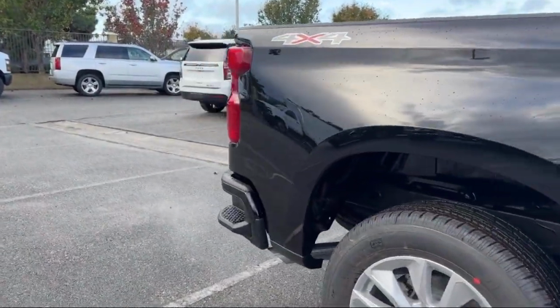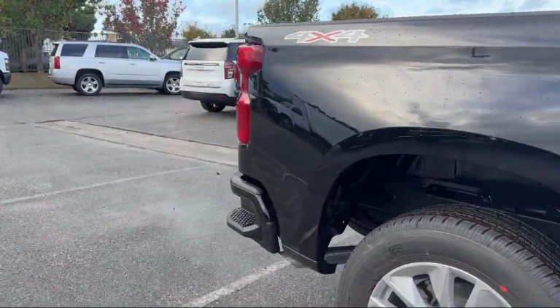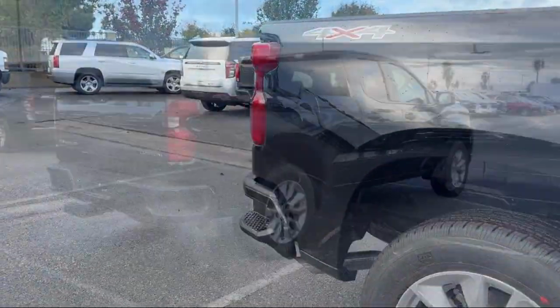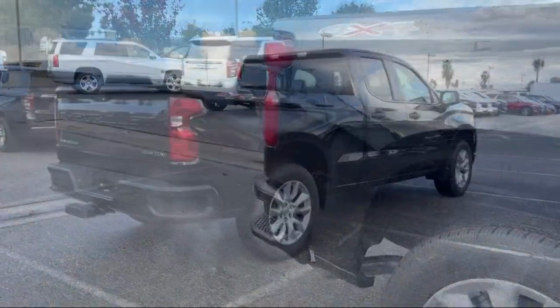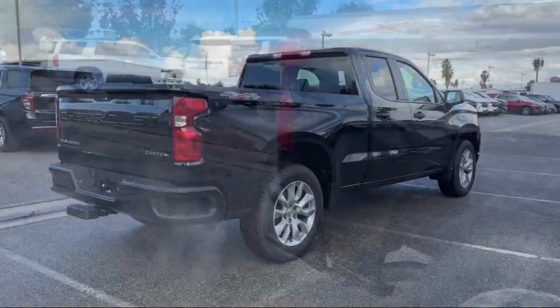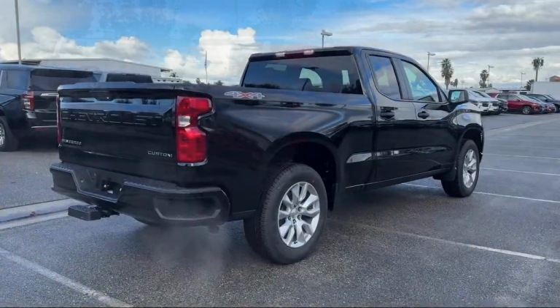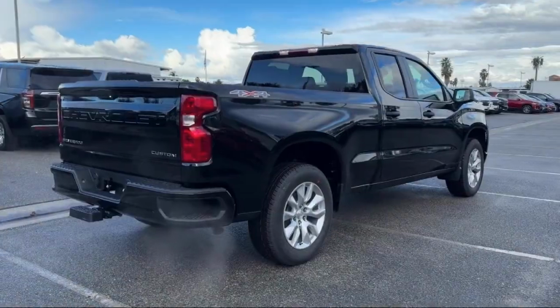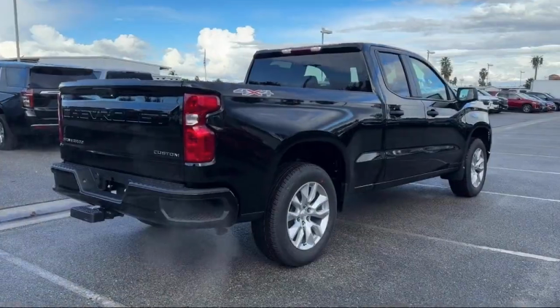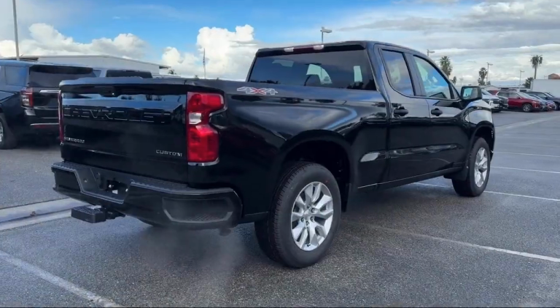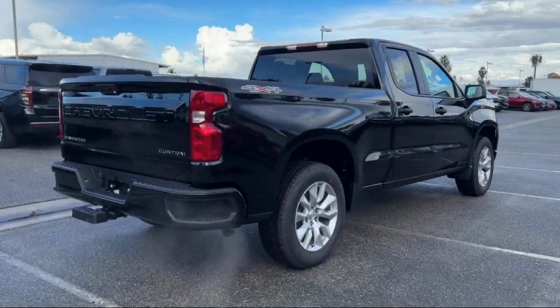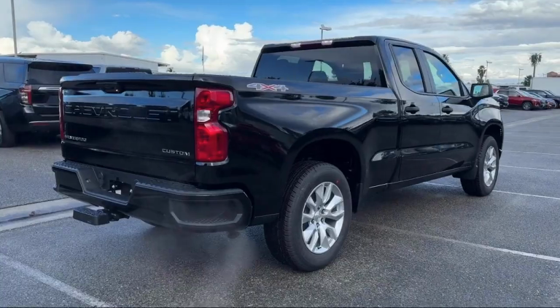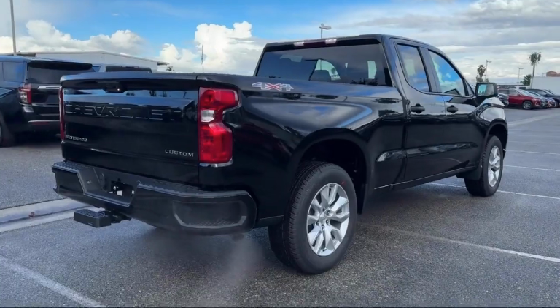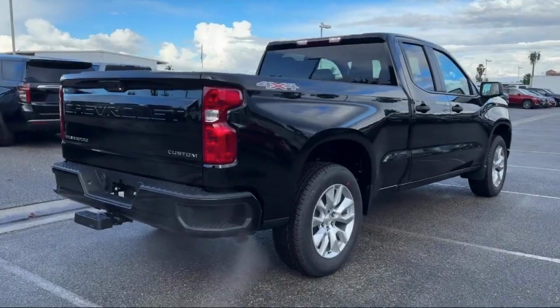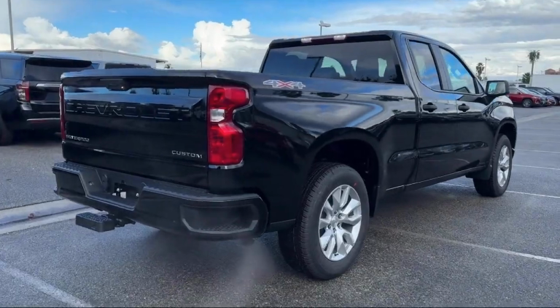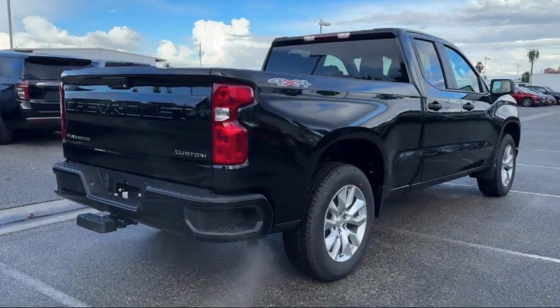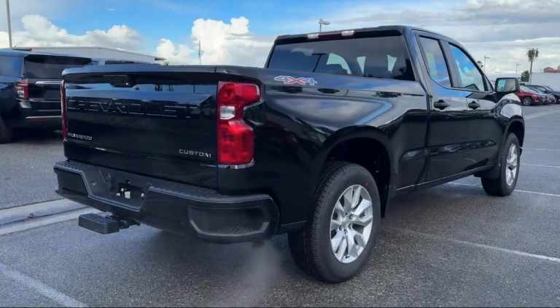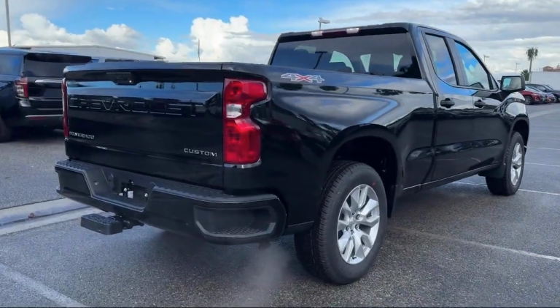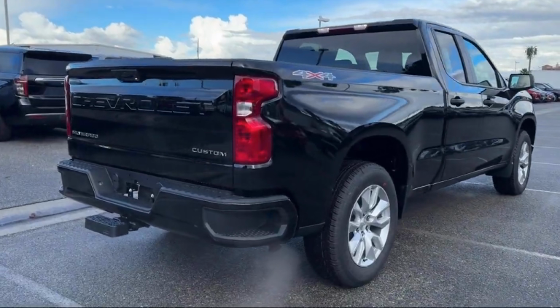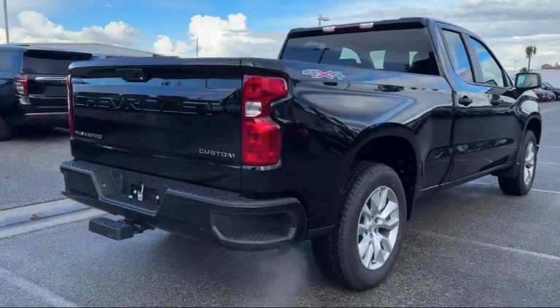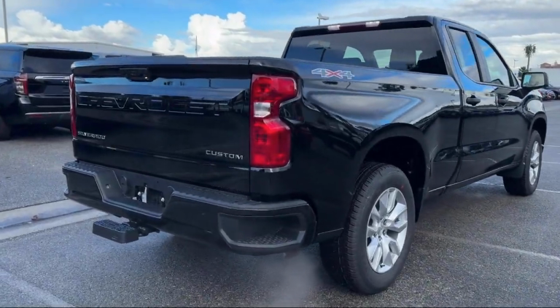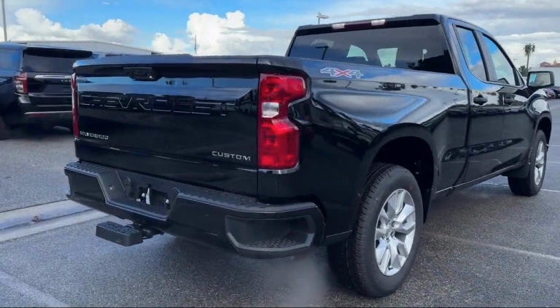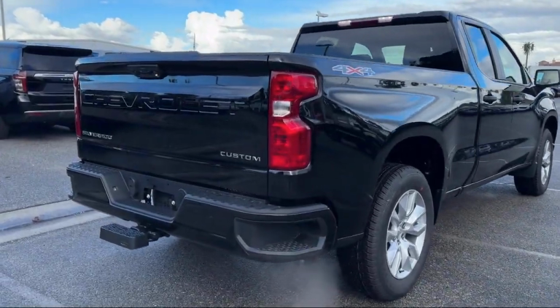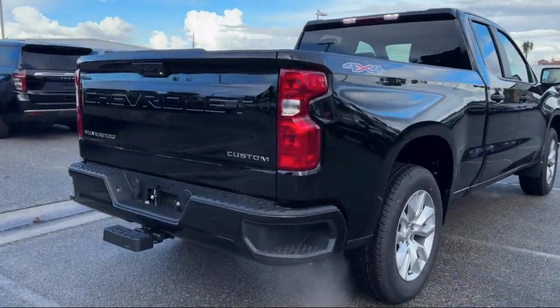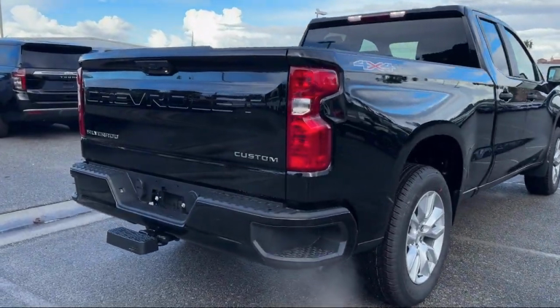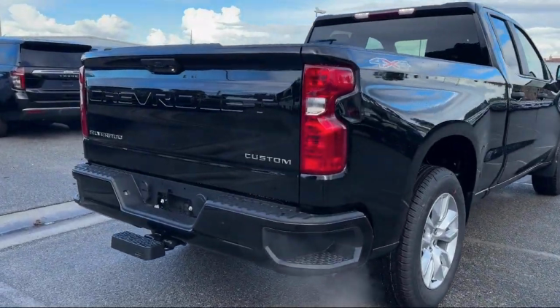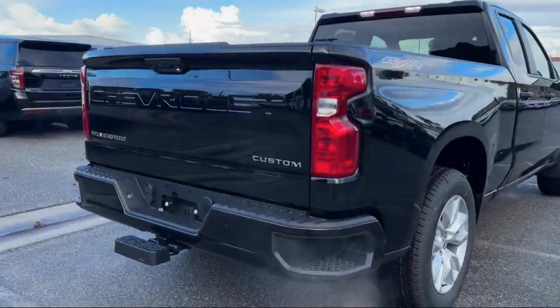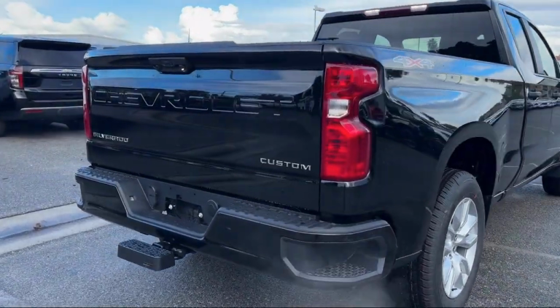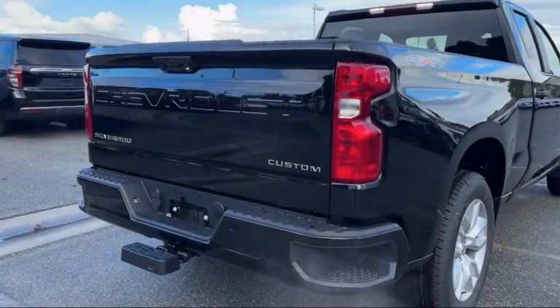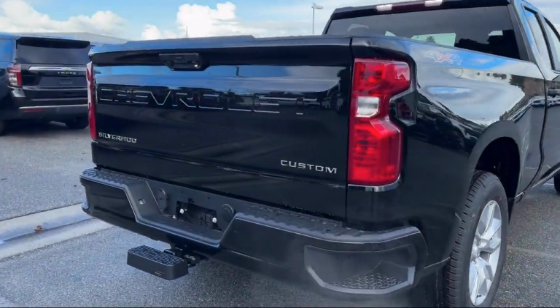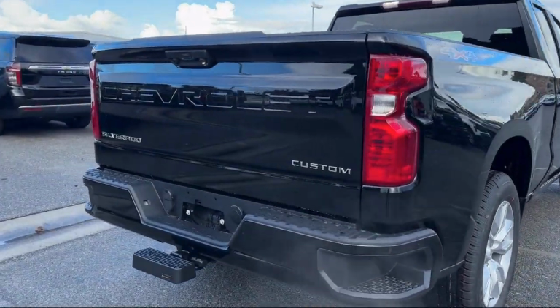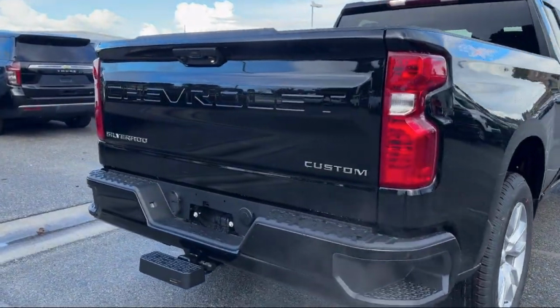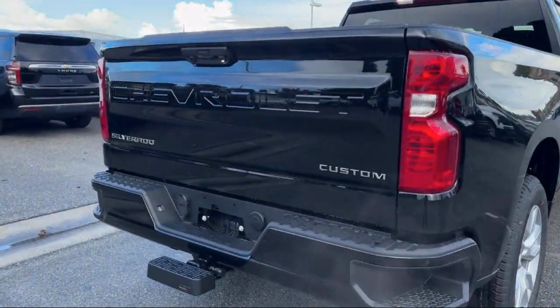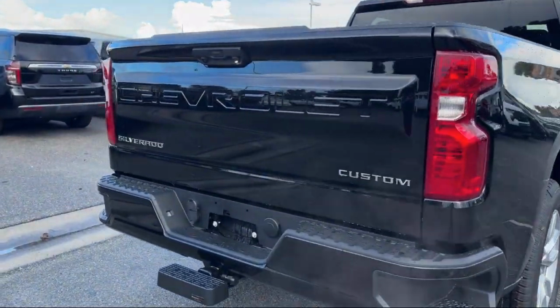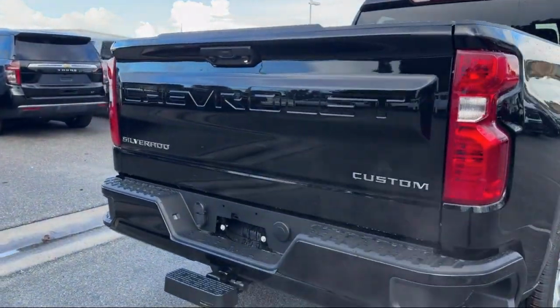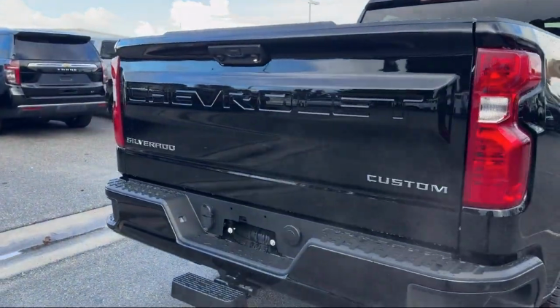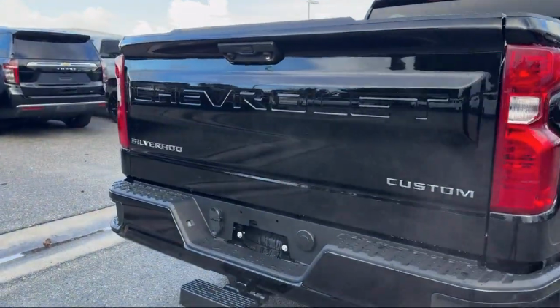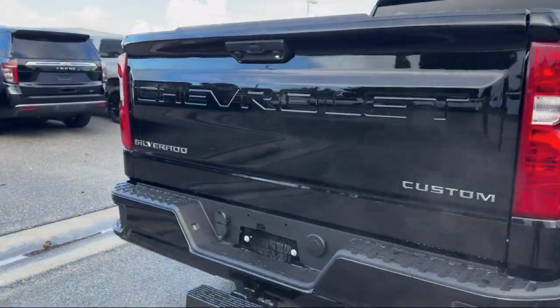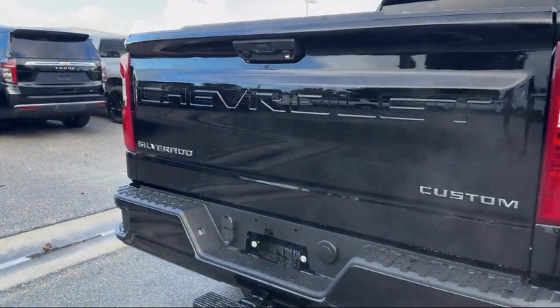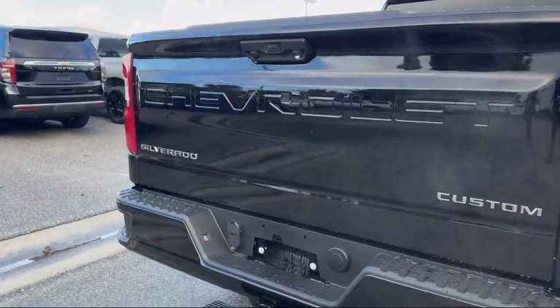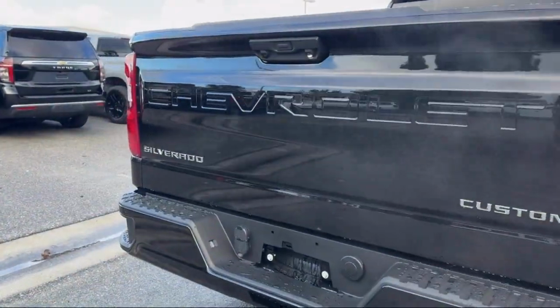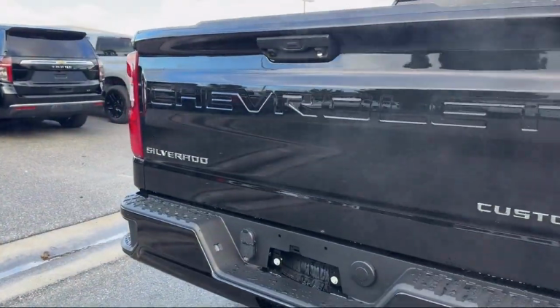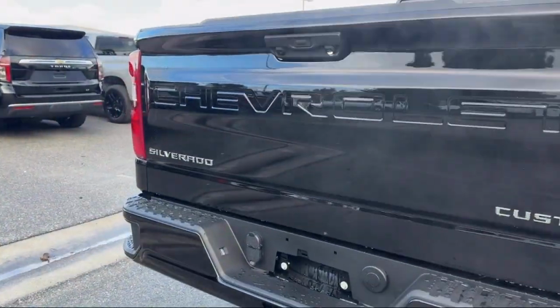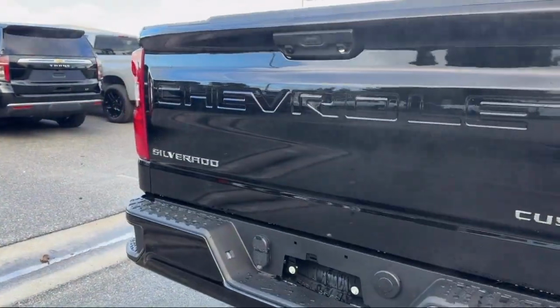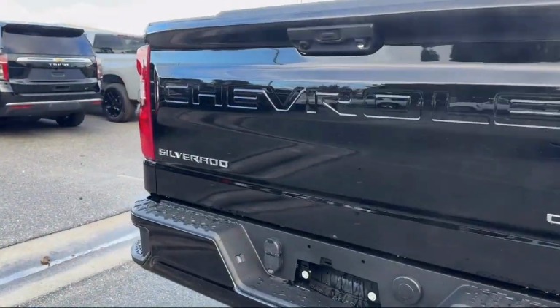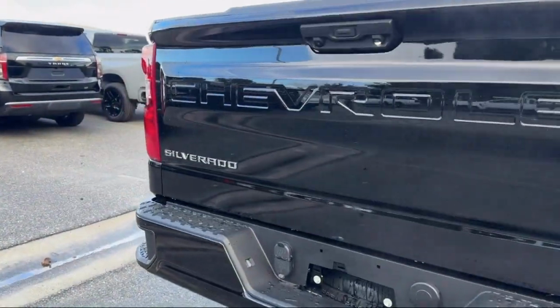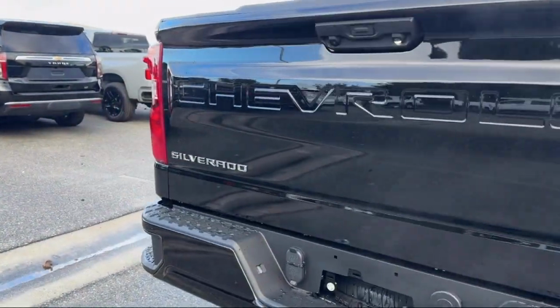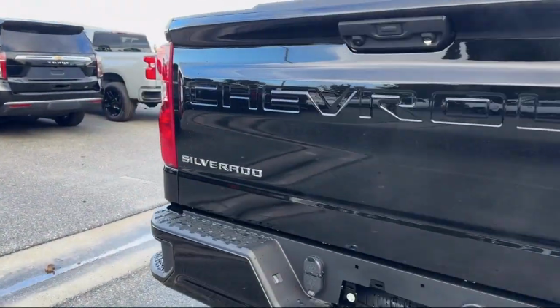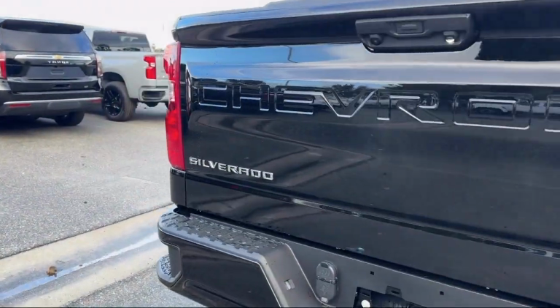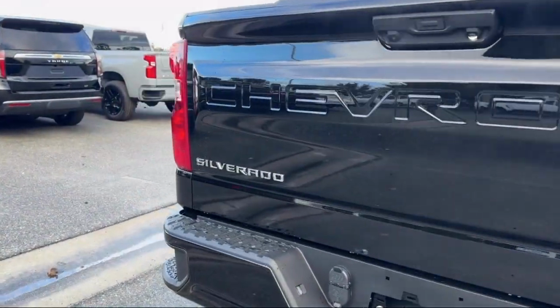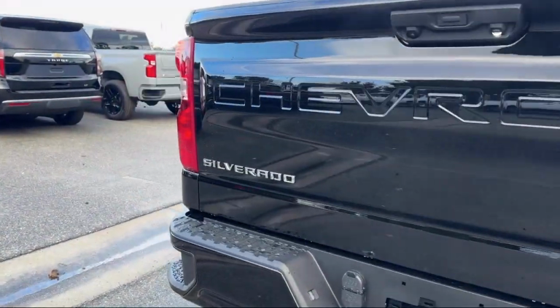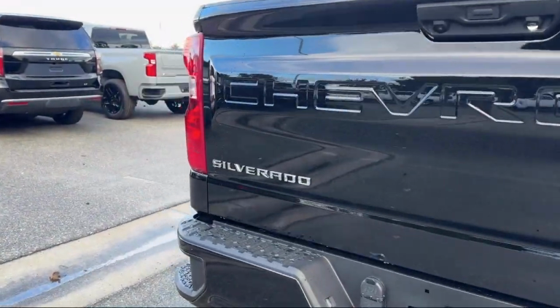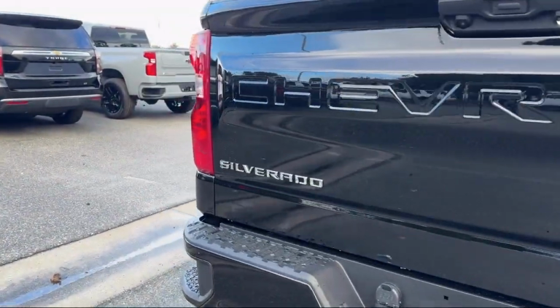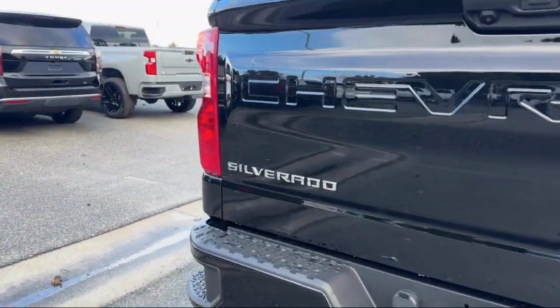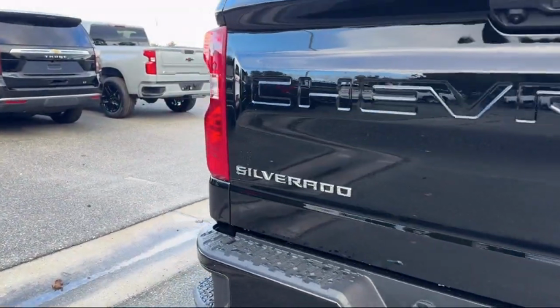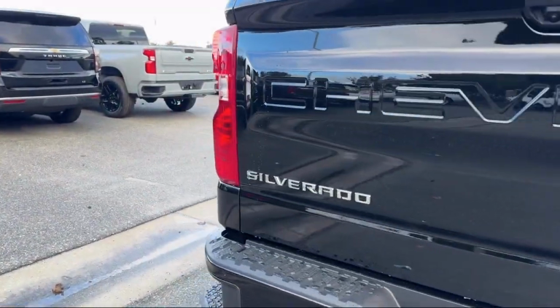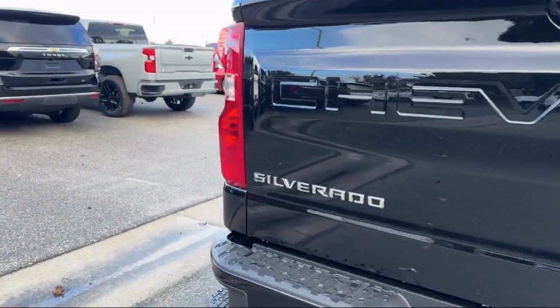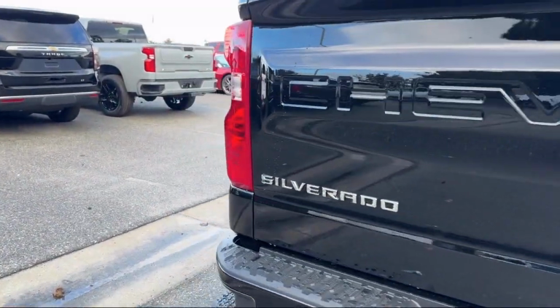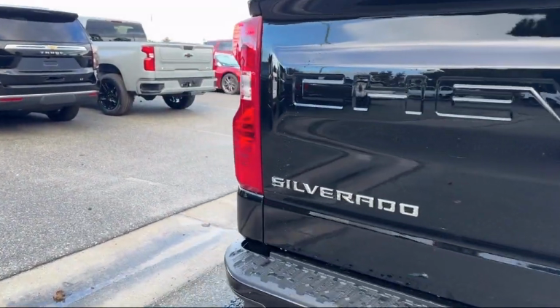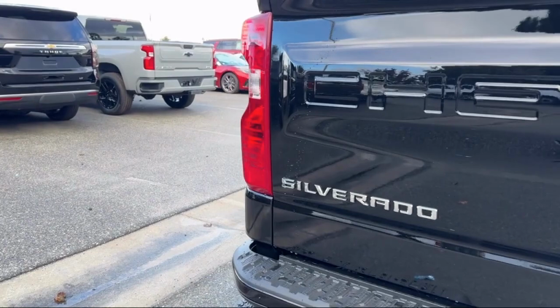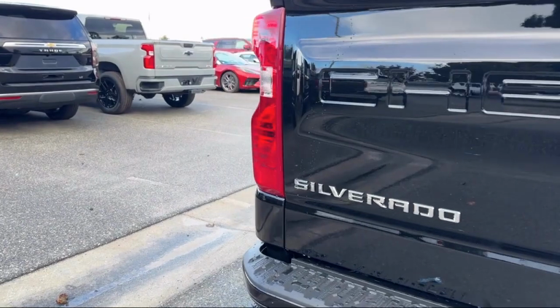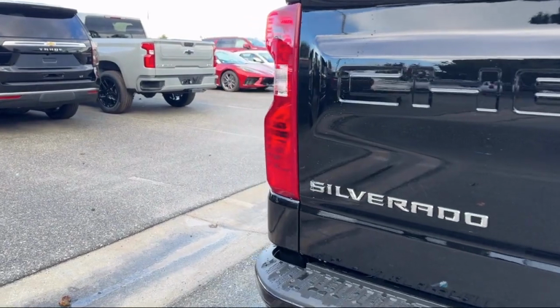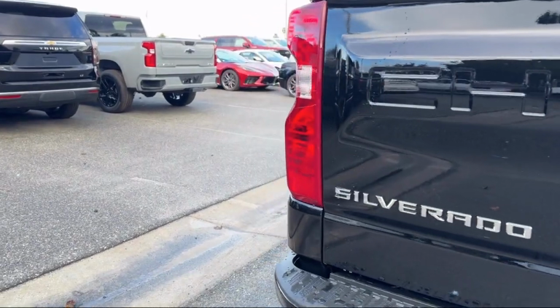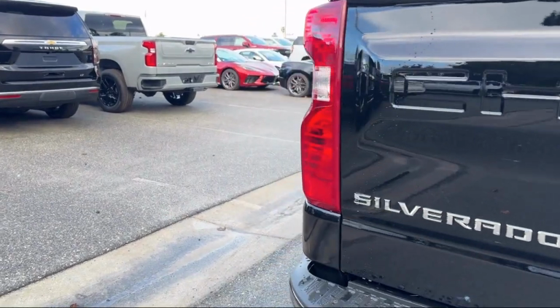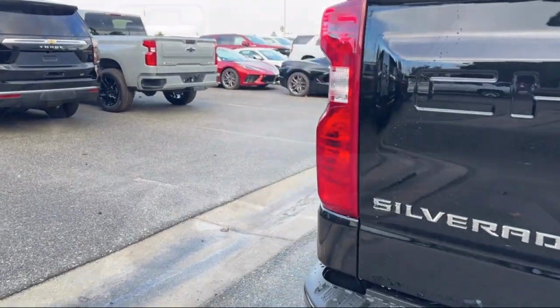It also features an MP3 player, a powerful and efficient turbocharged engine, keyless entry, and lane departure warning.